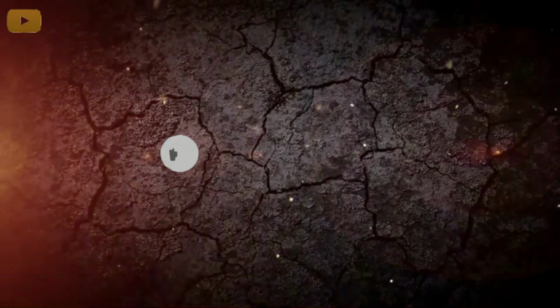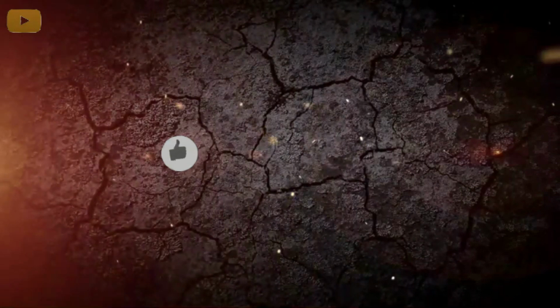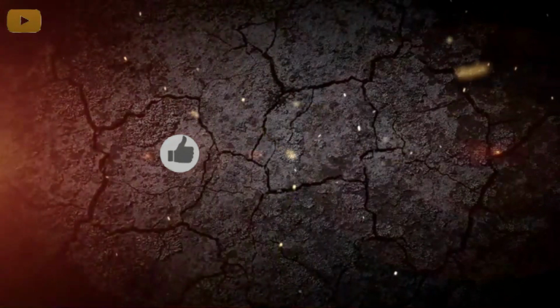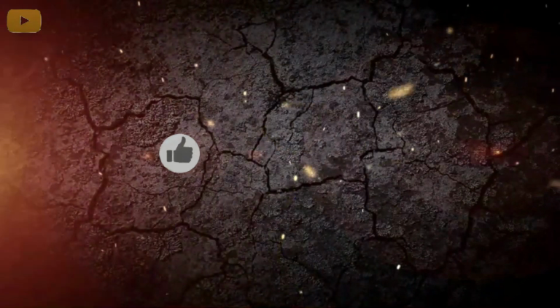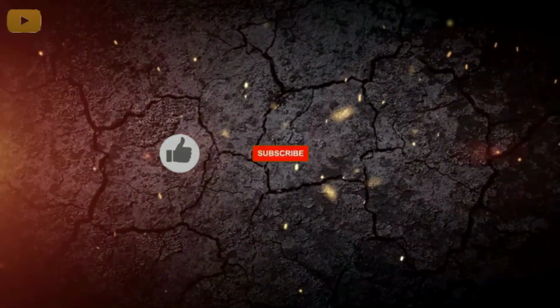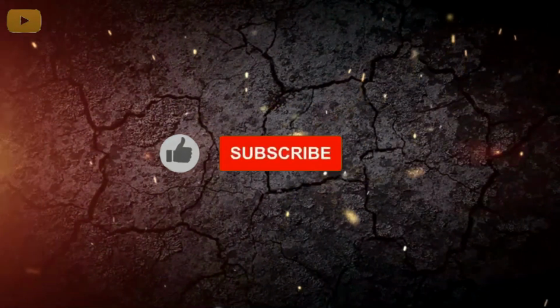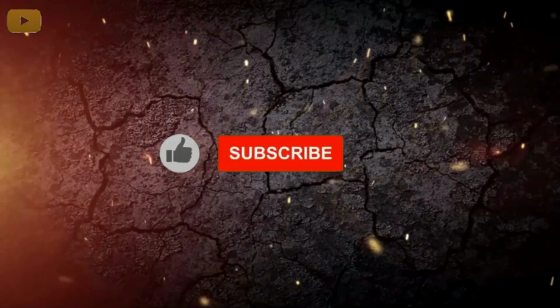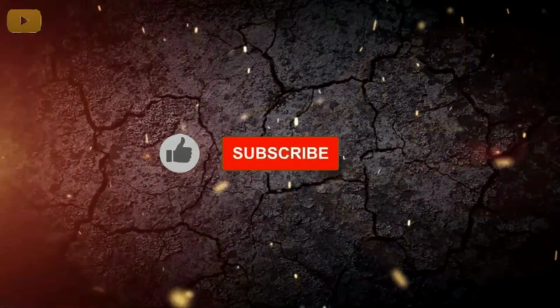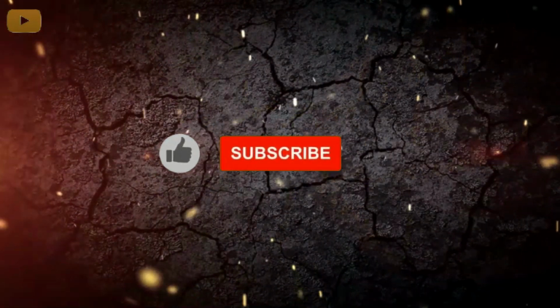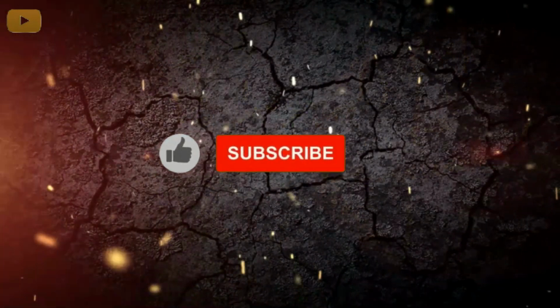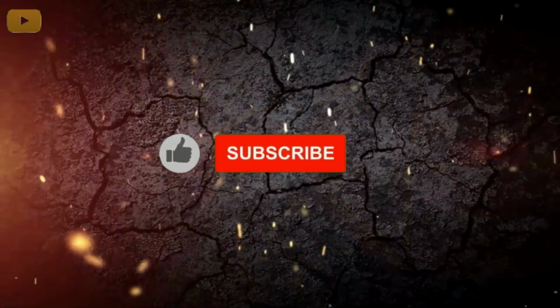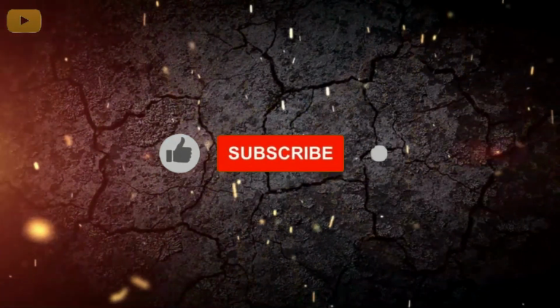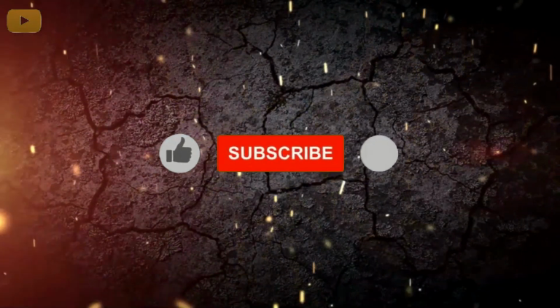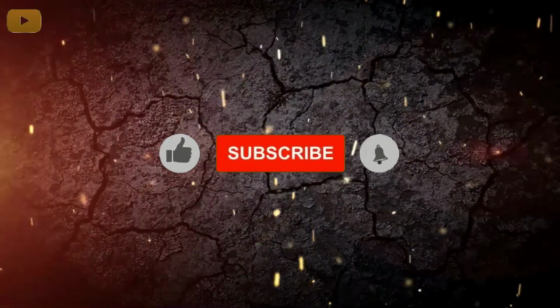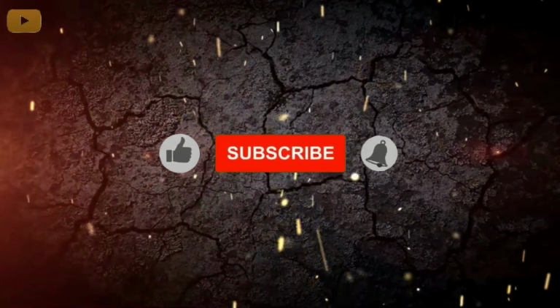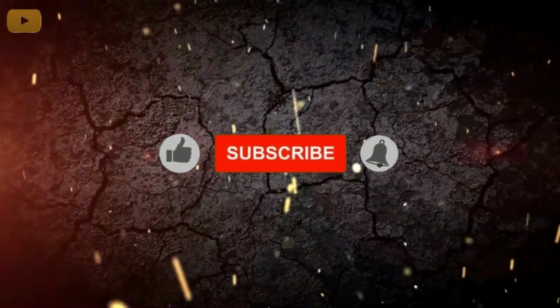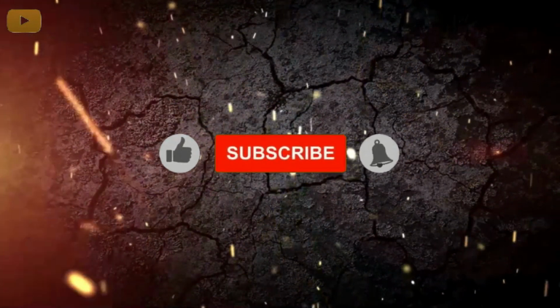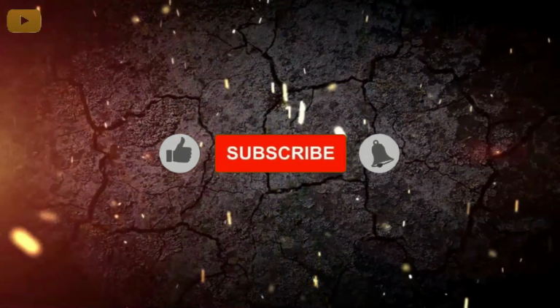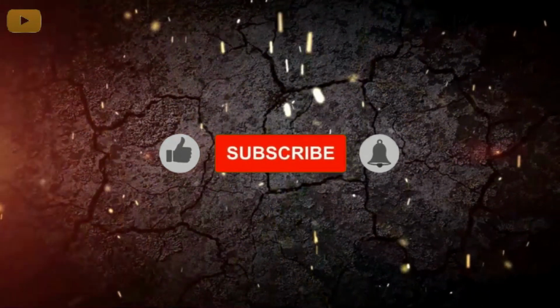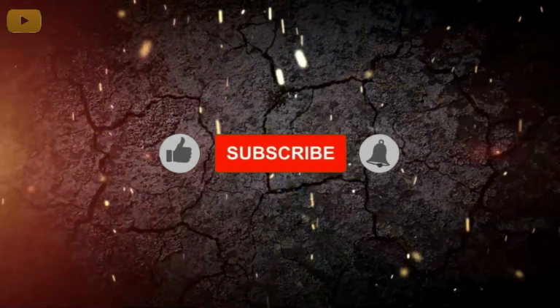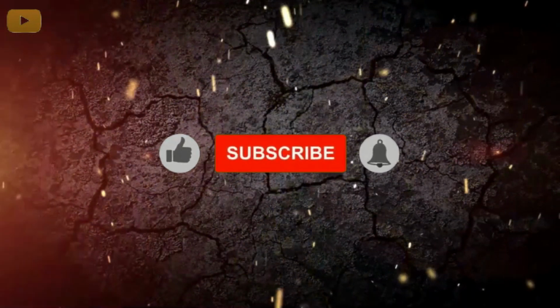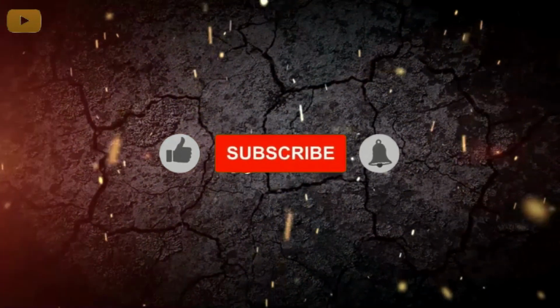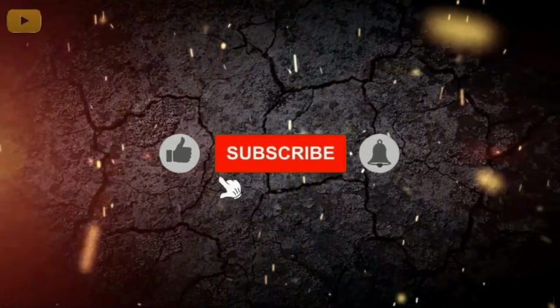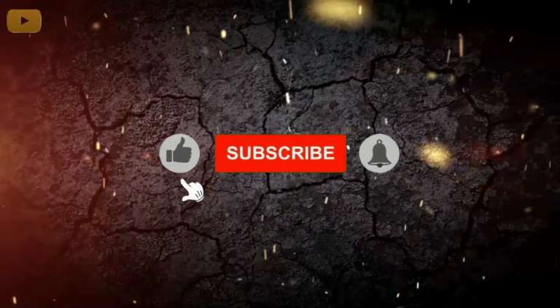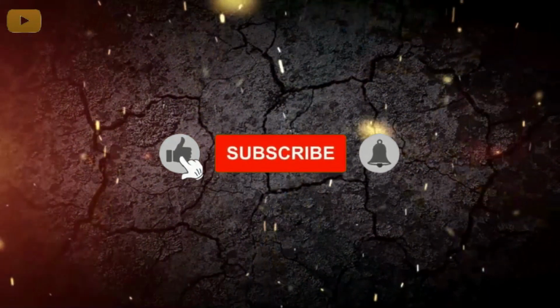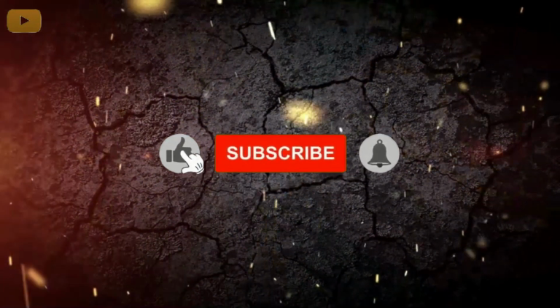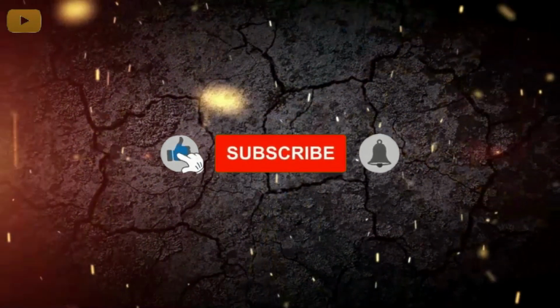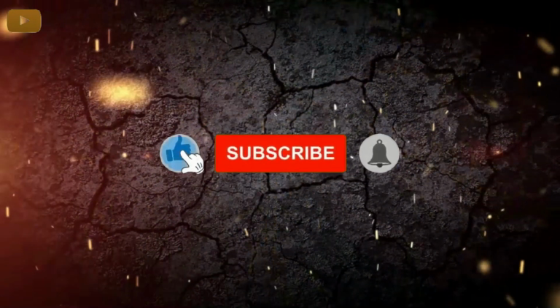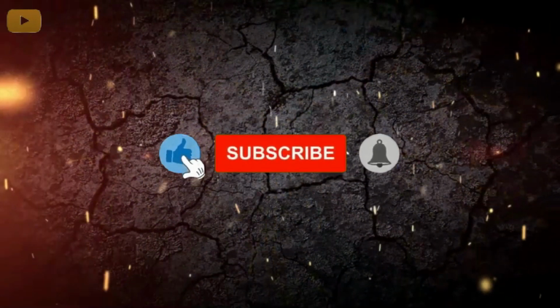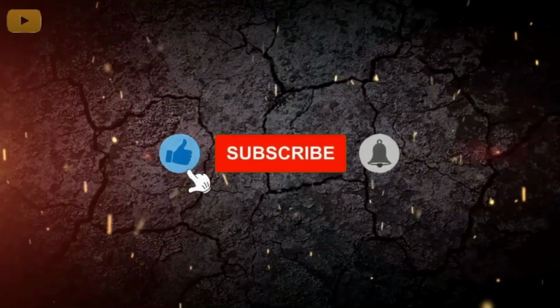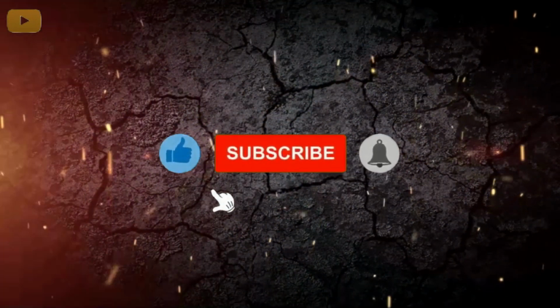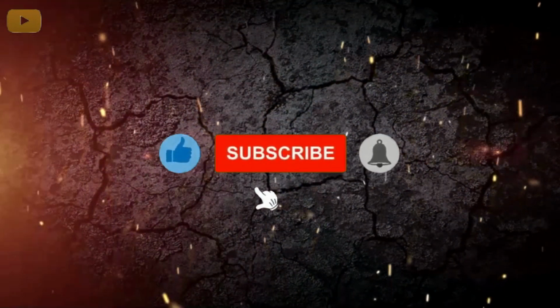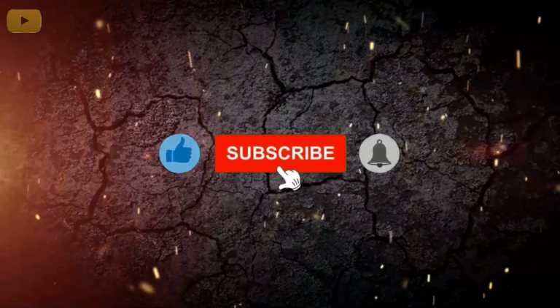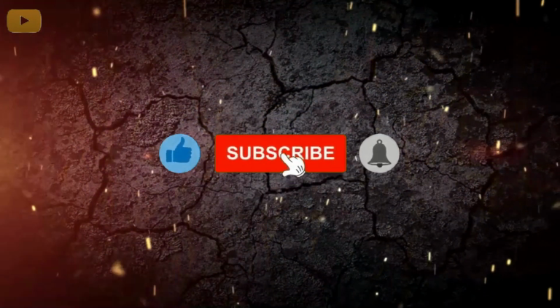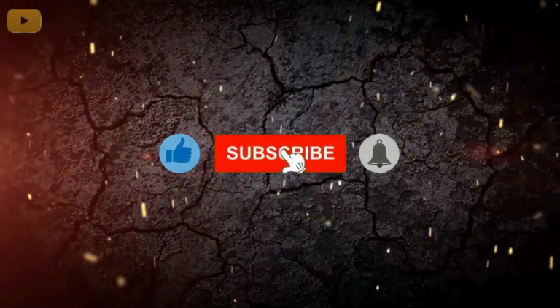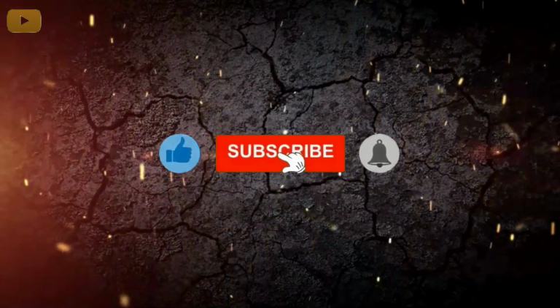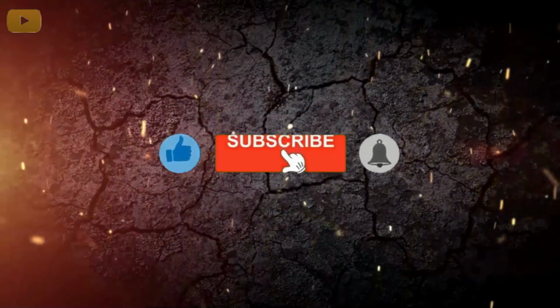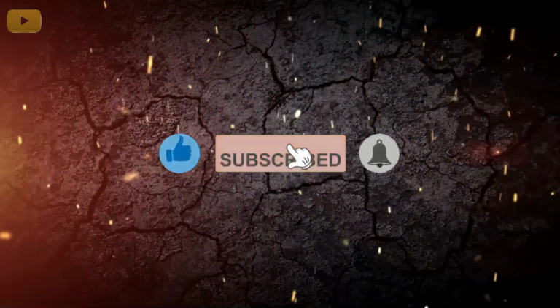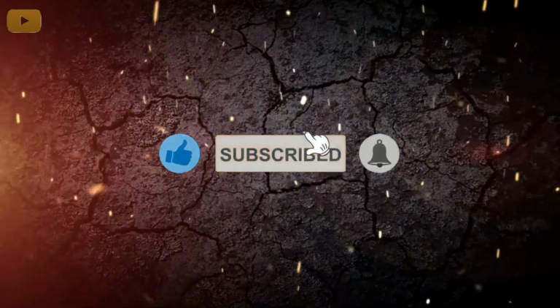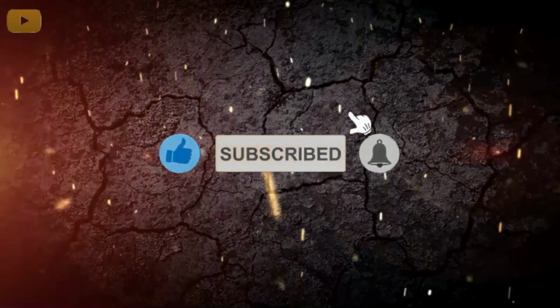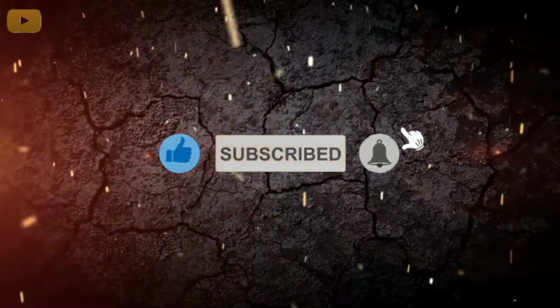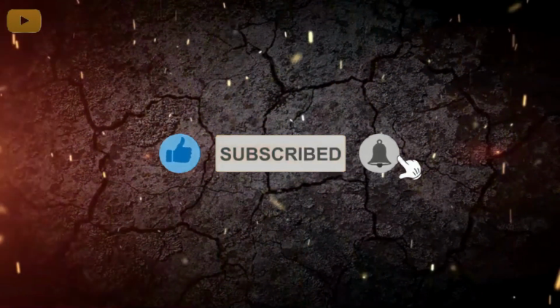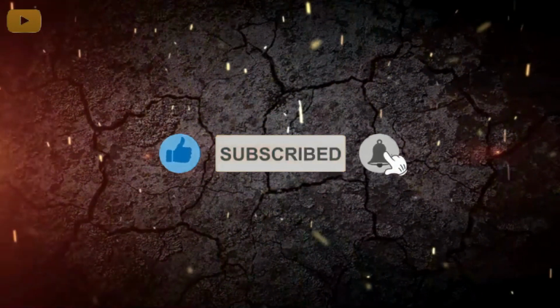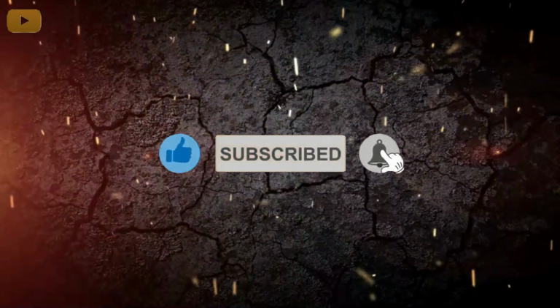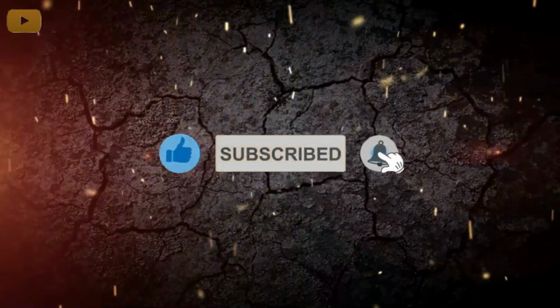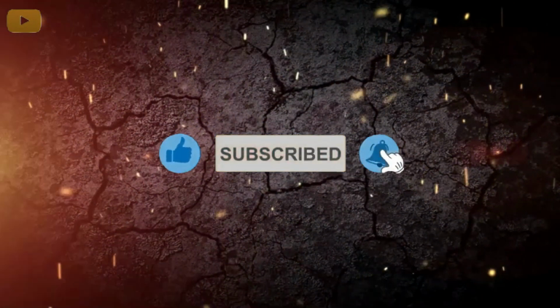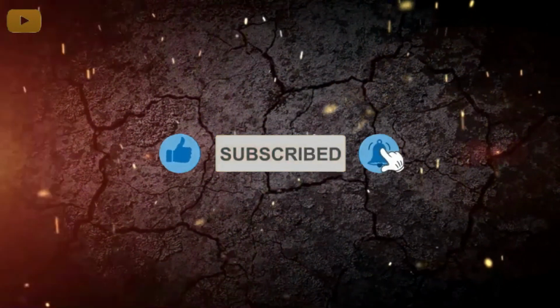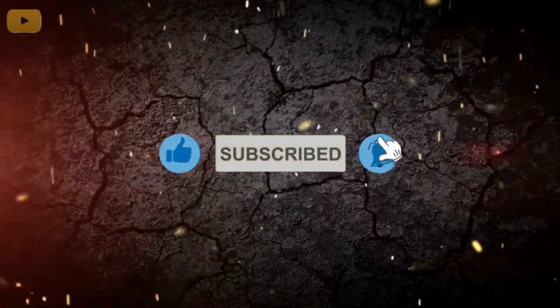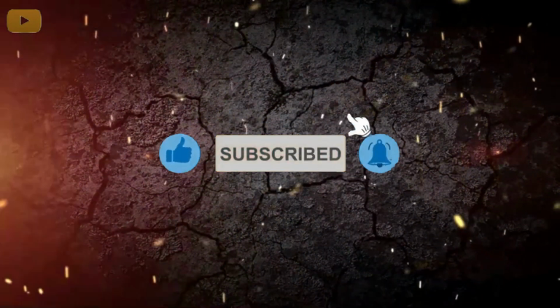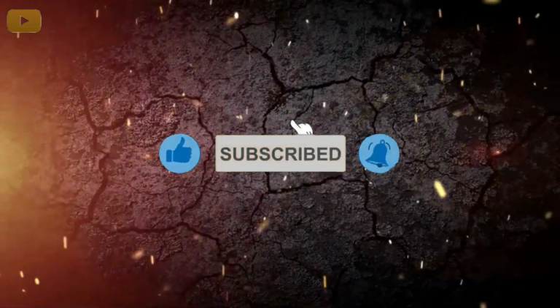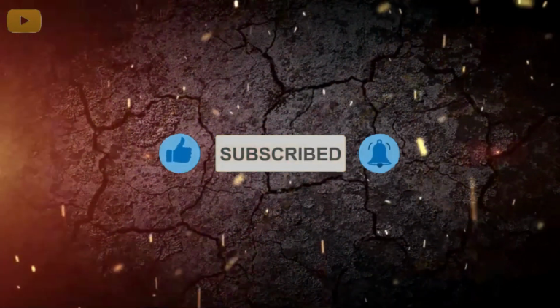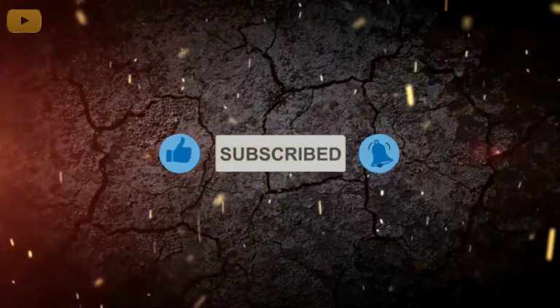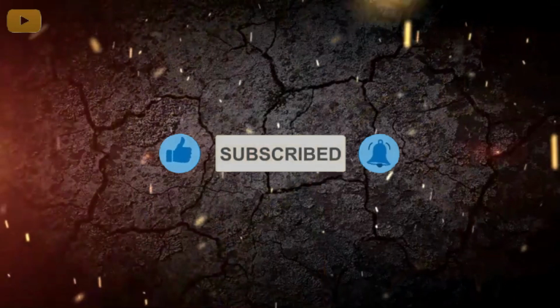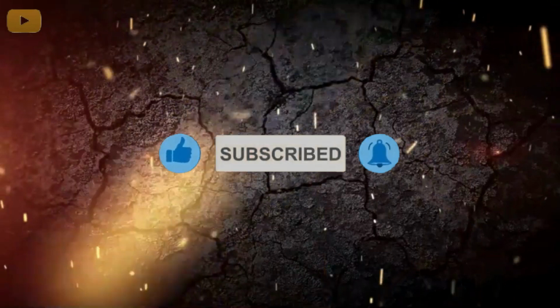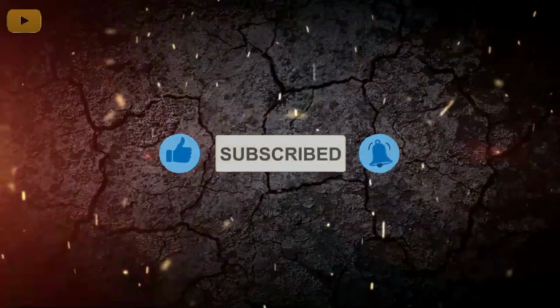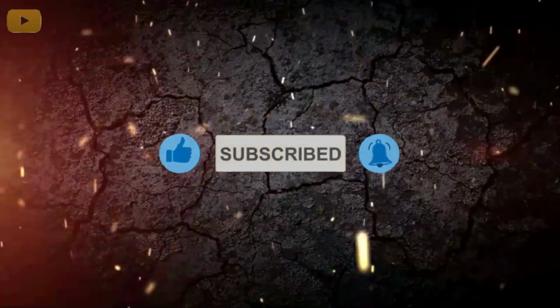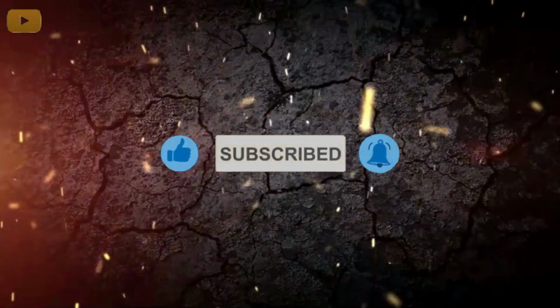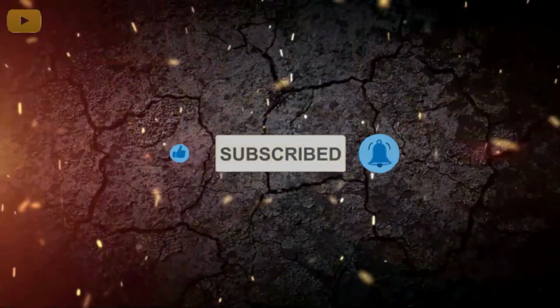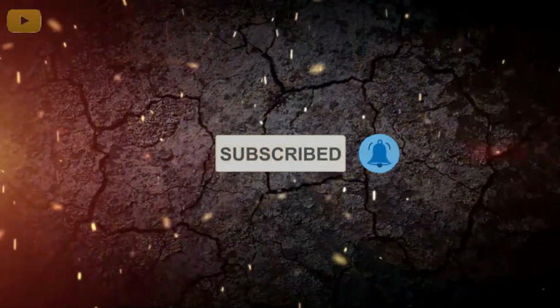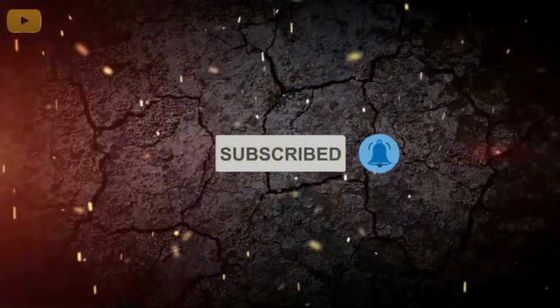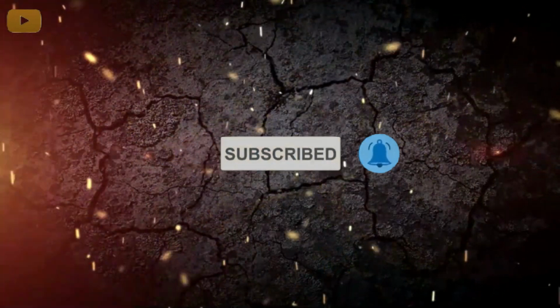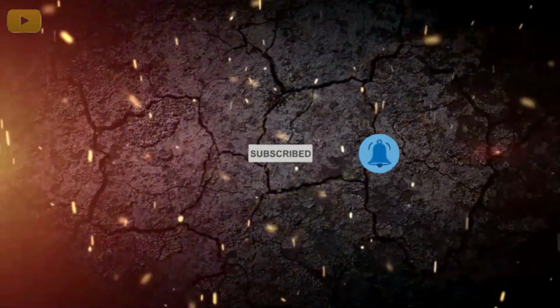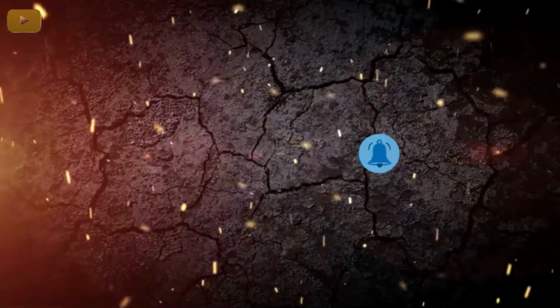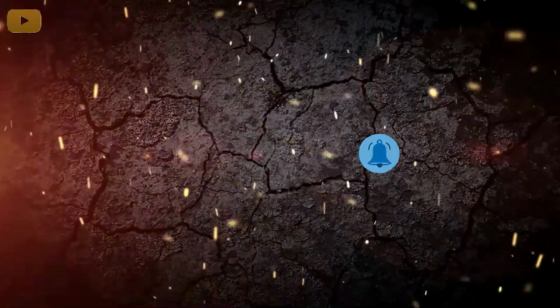Hope you got some information from this video. Please like, share and subscribe to my channel. See you all in the next video. Thank you.